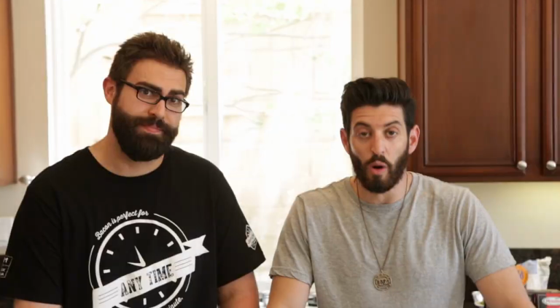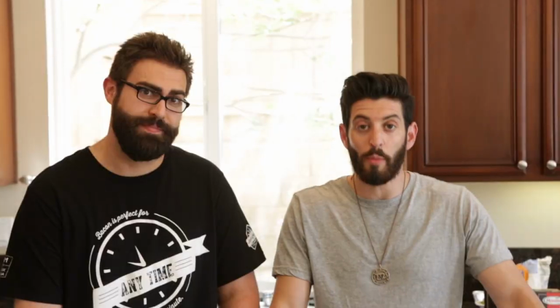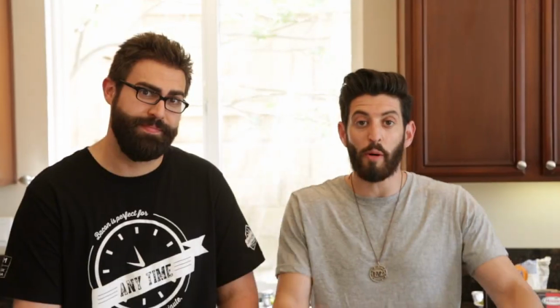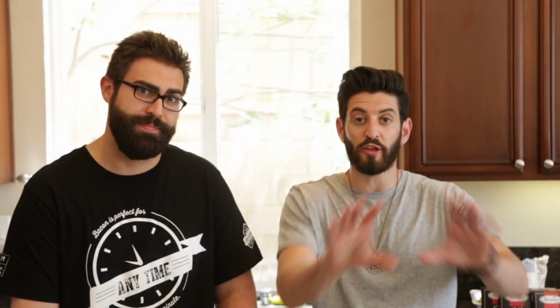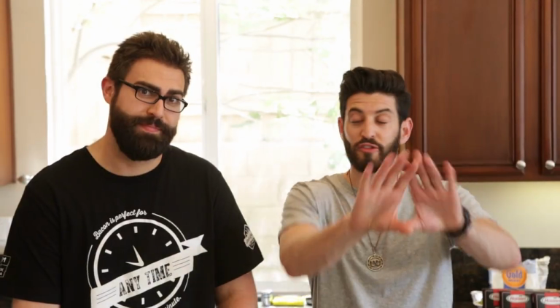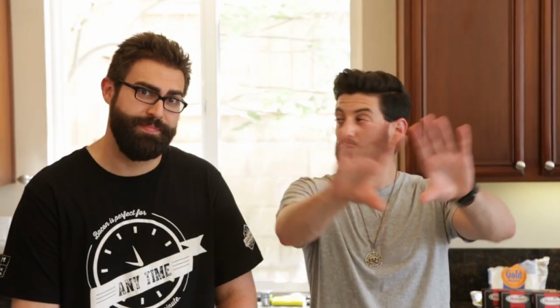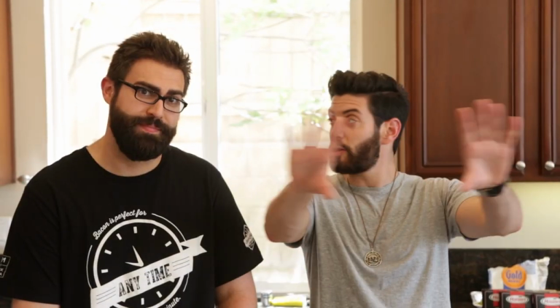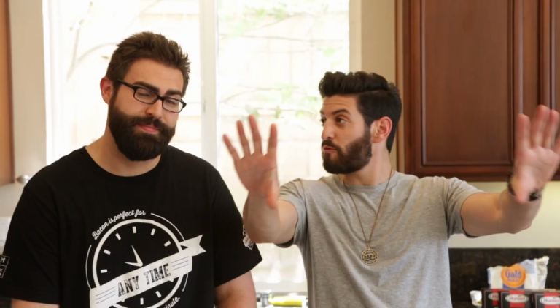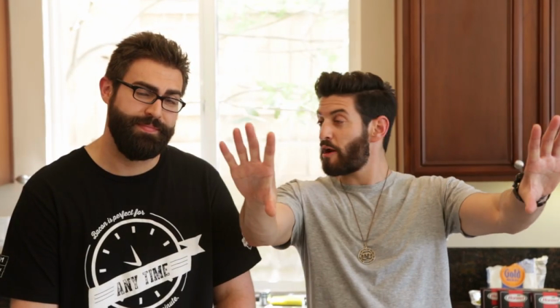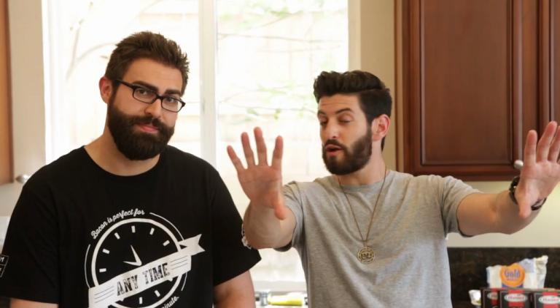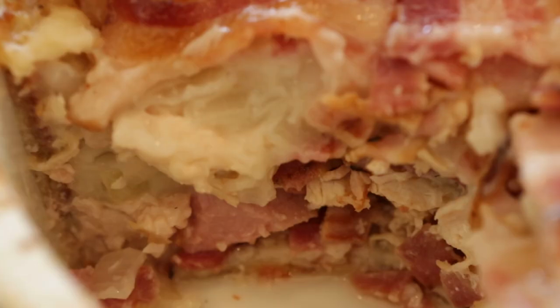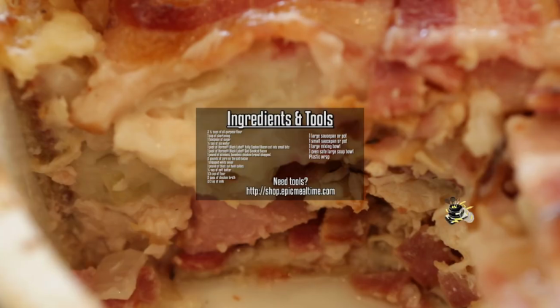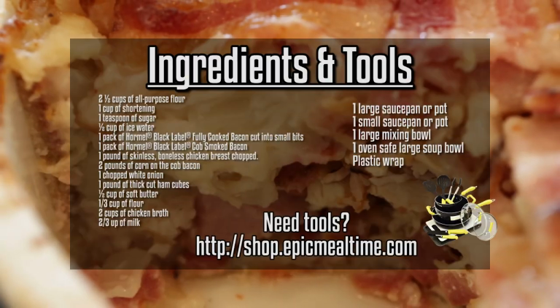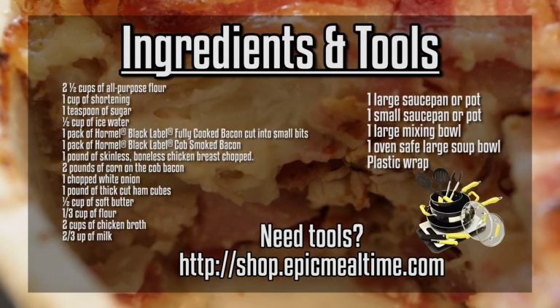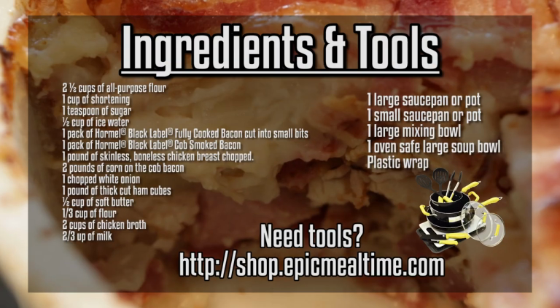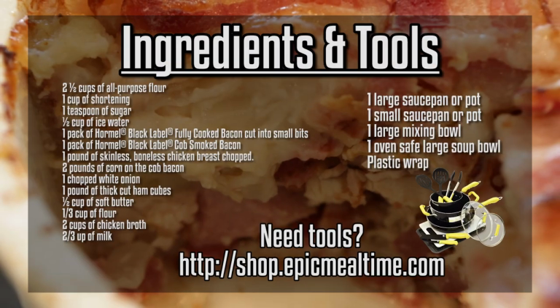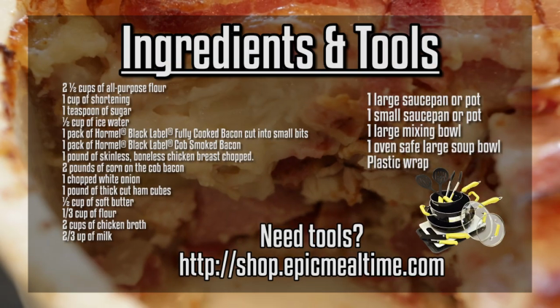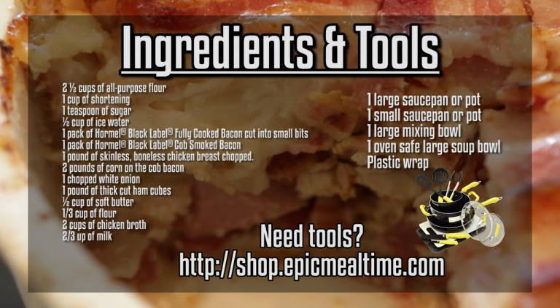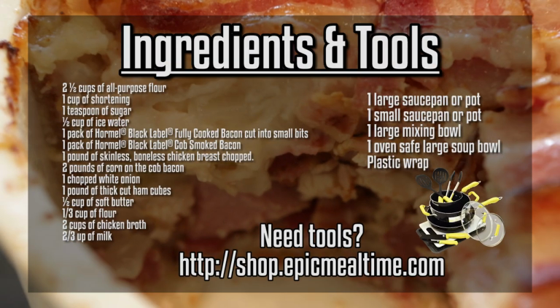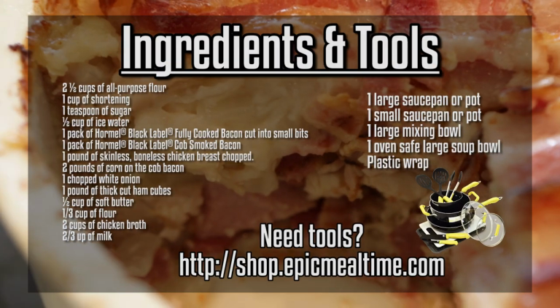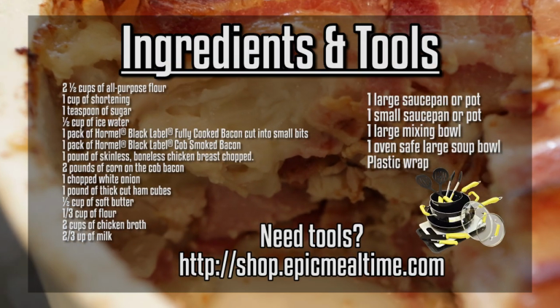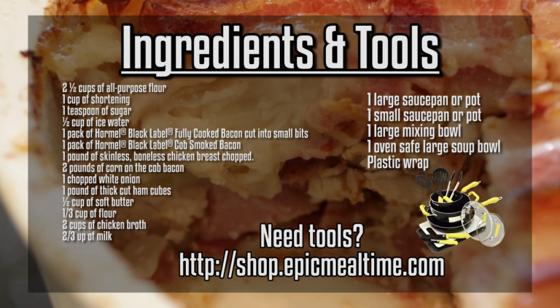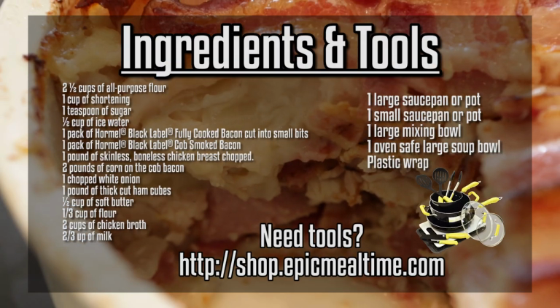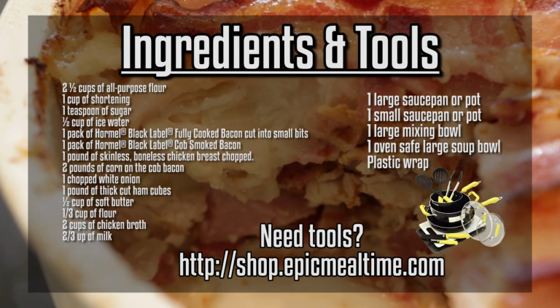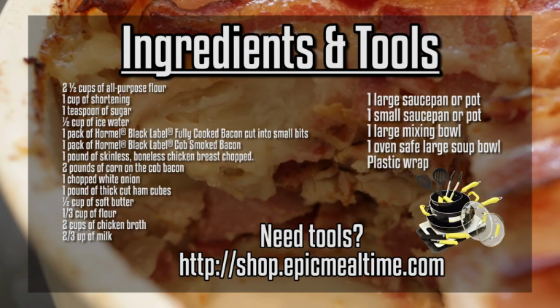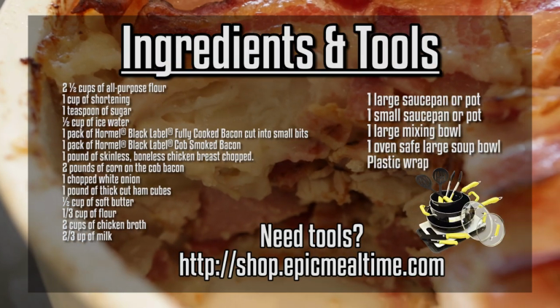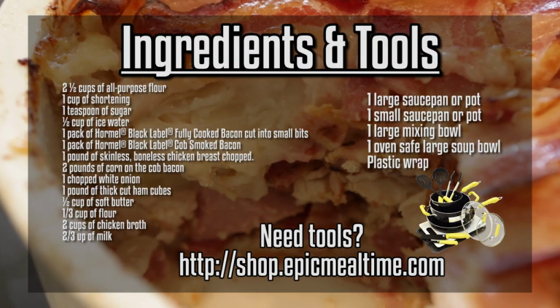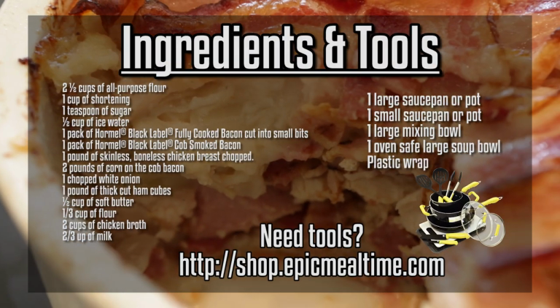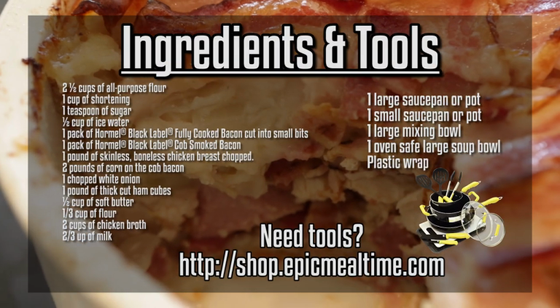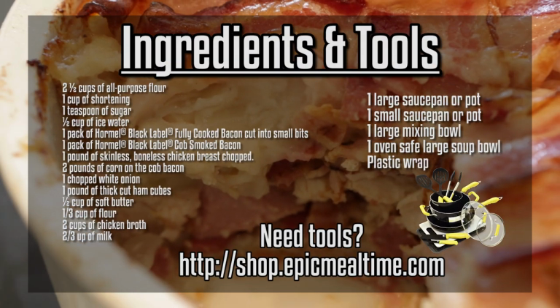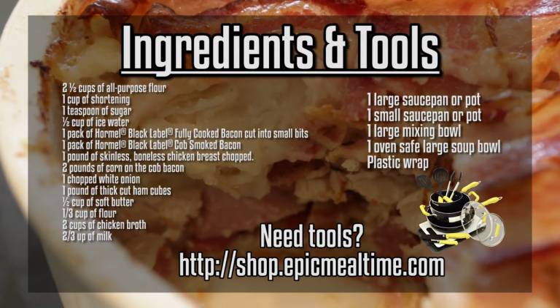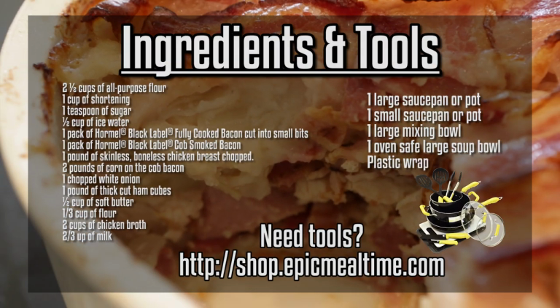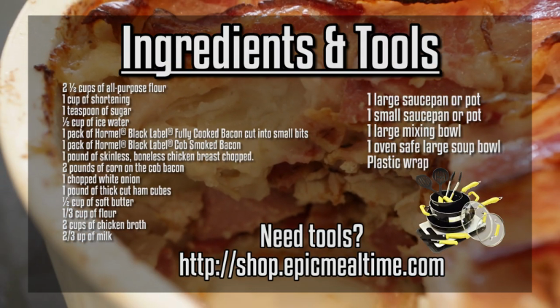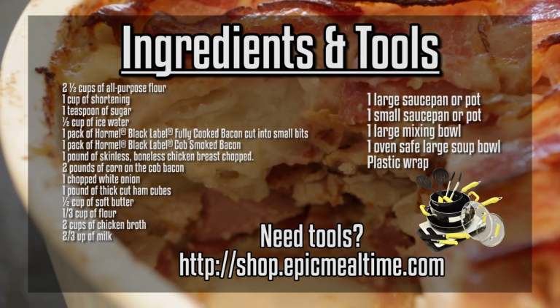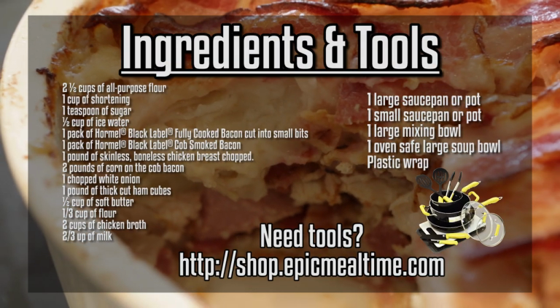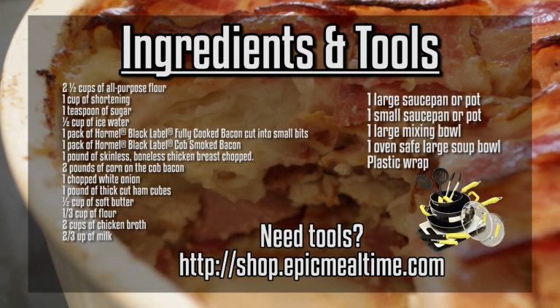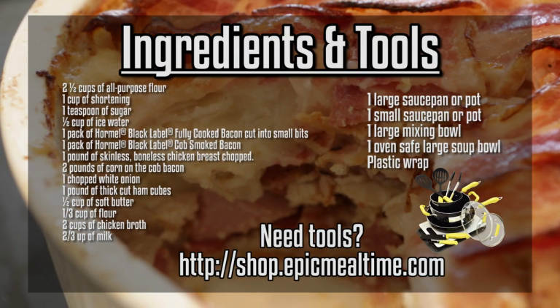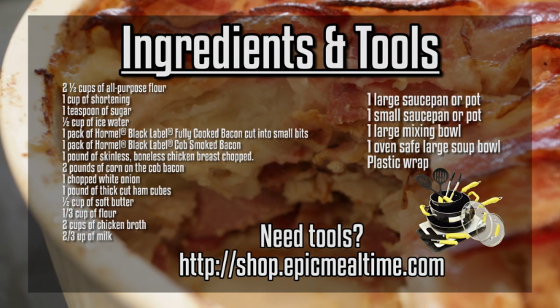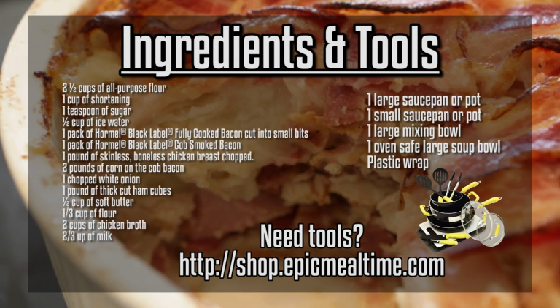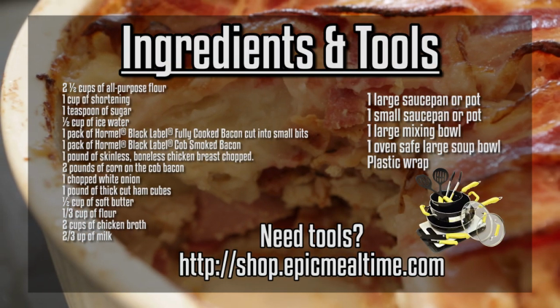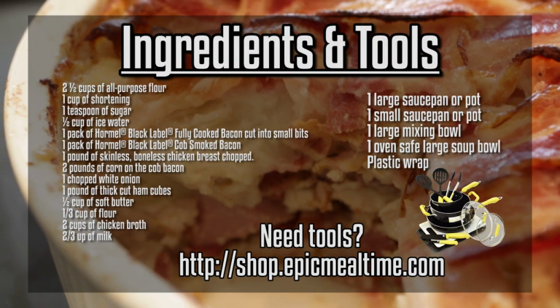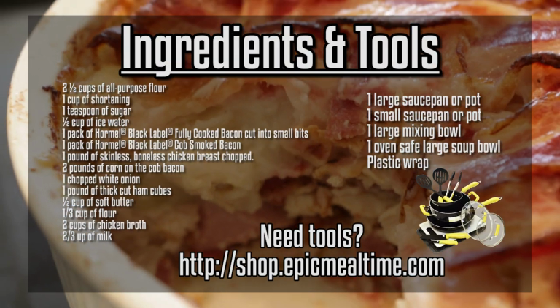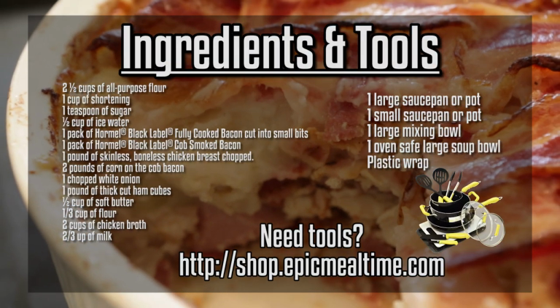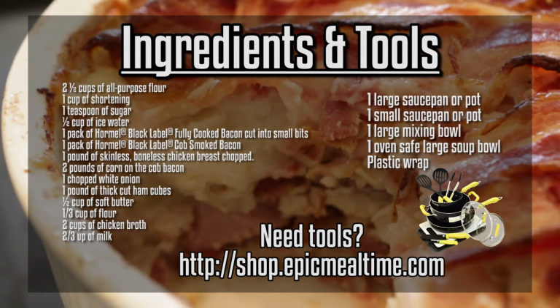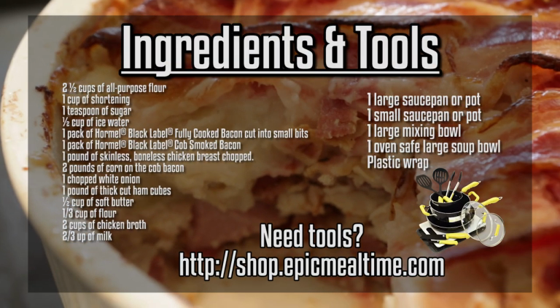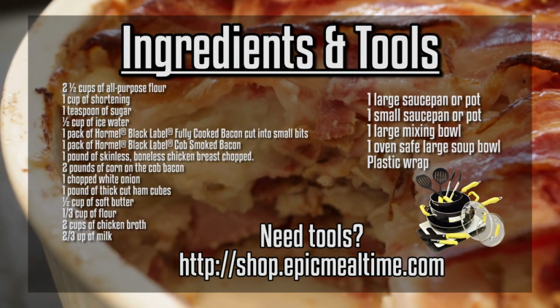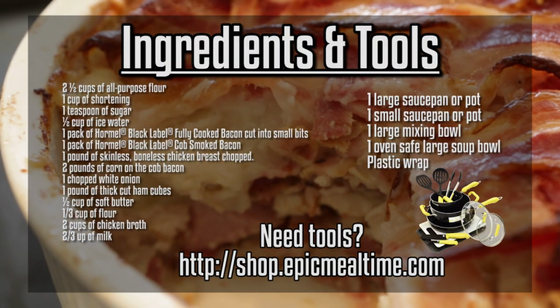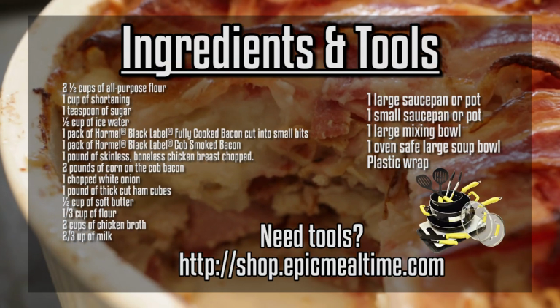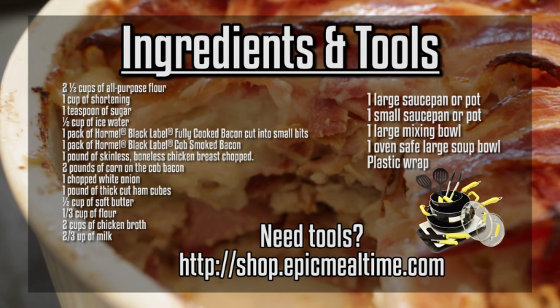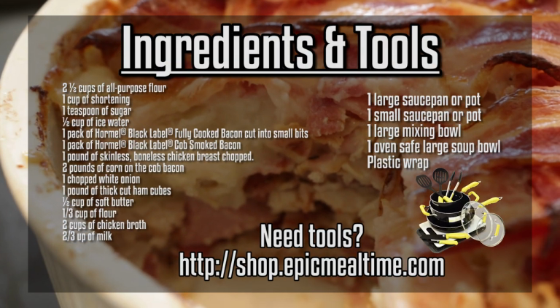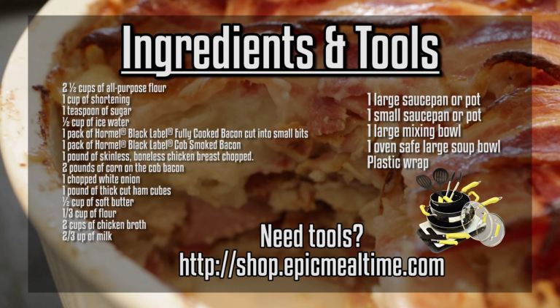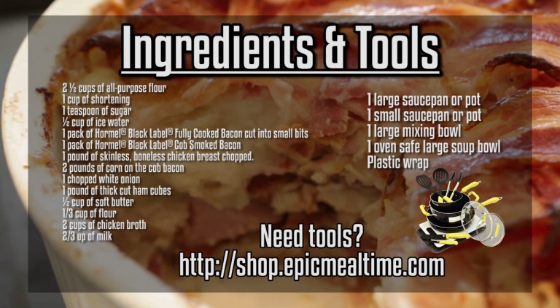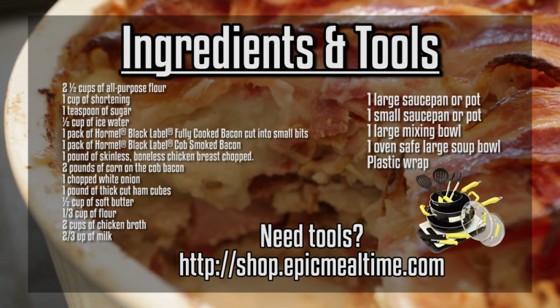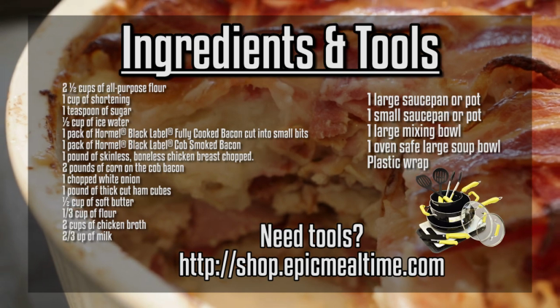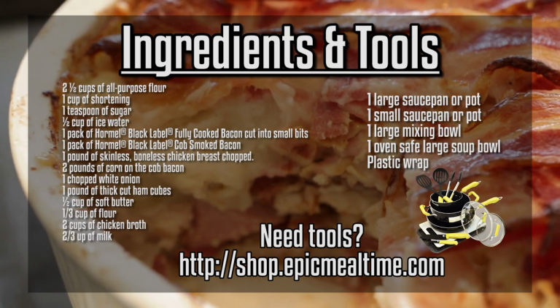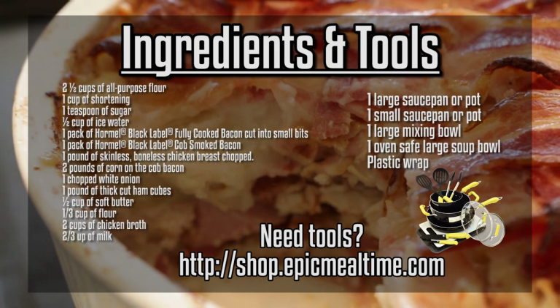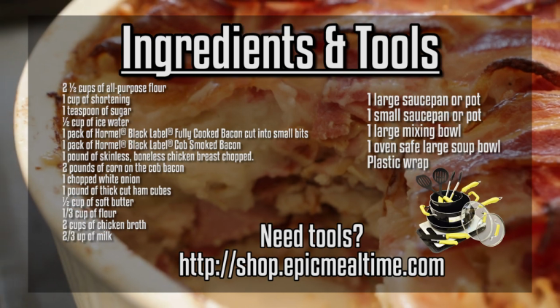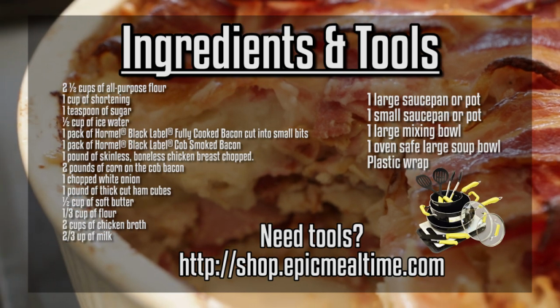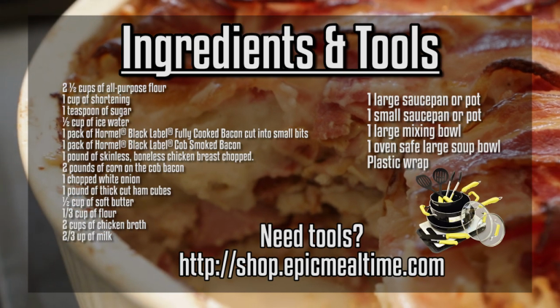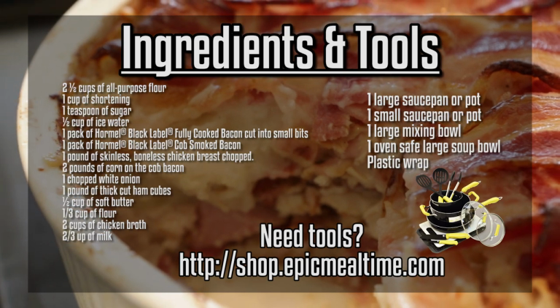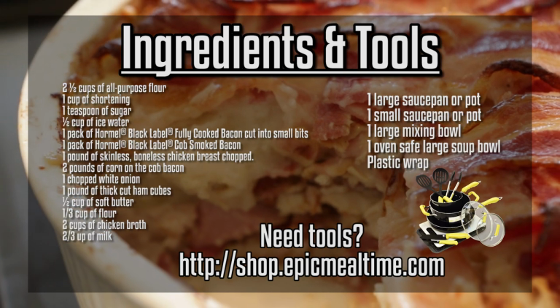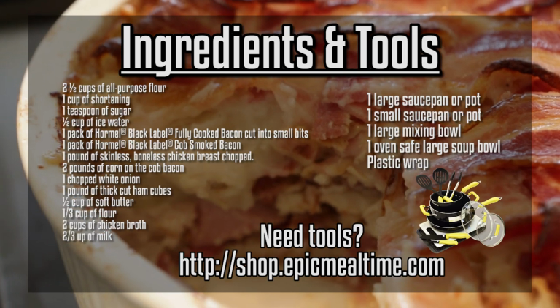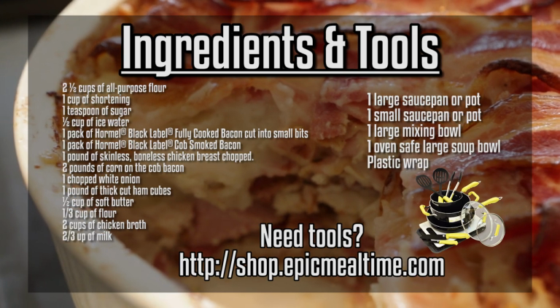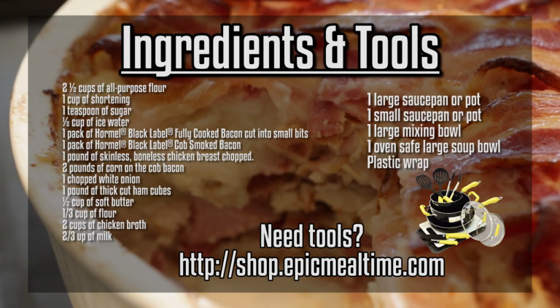I'll pause the screen right over here. Go fetch all those ingredients and be a good boy or girl. Come back and let's cook.